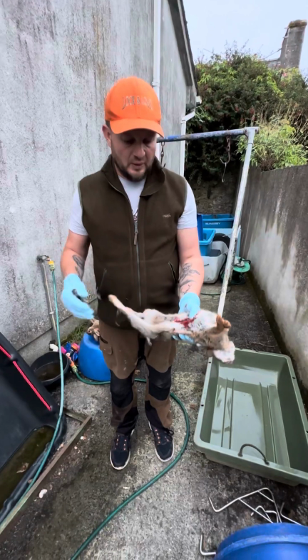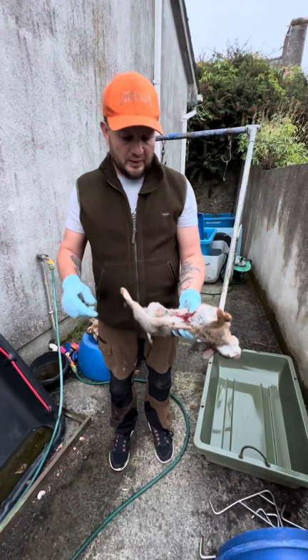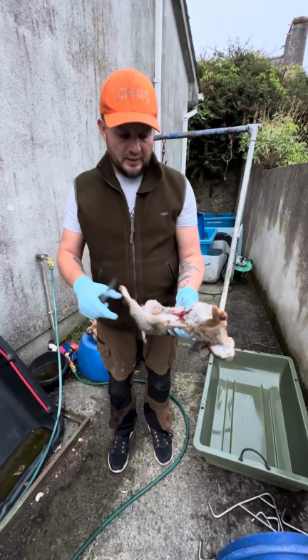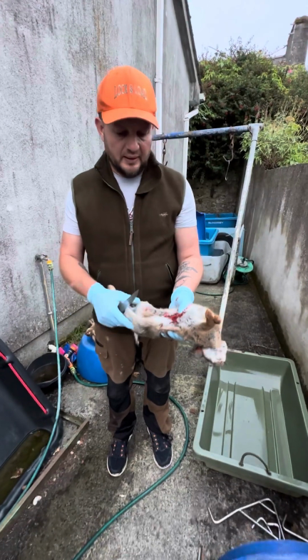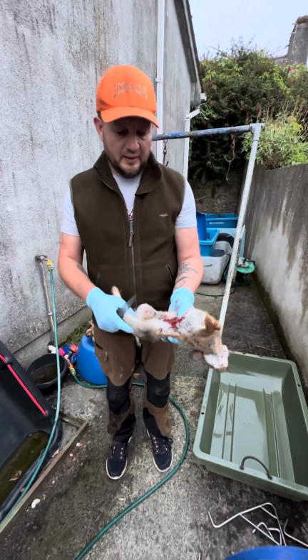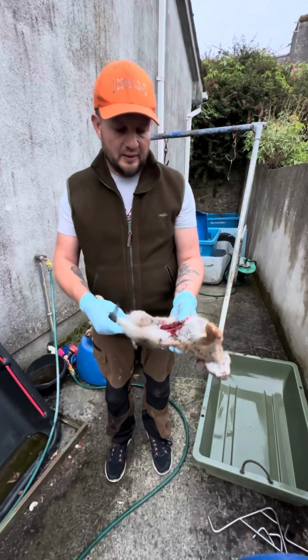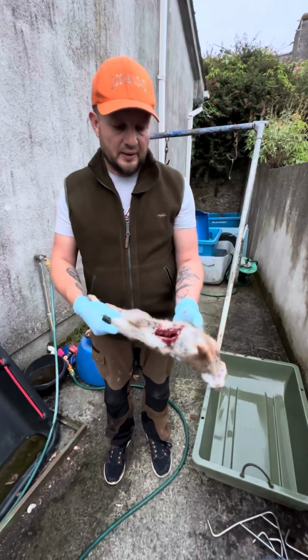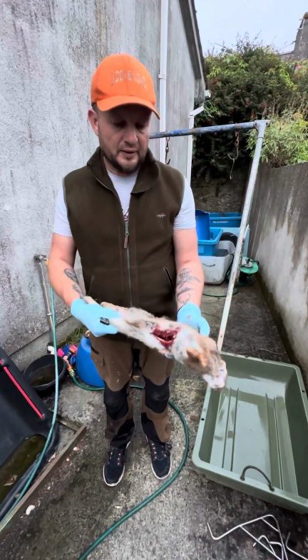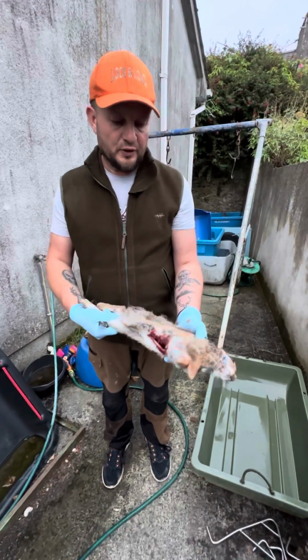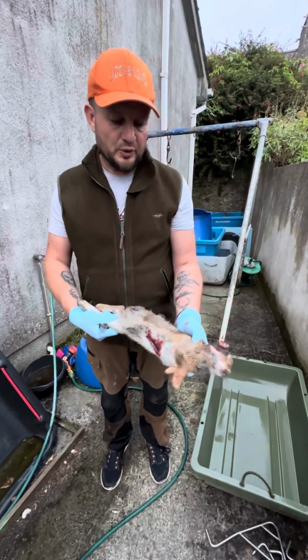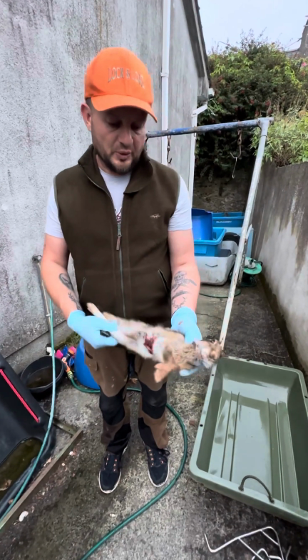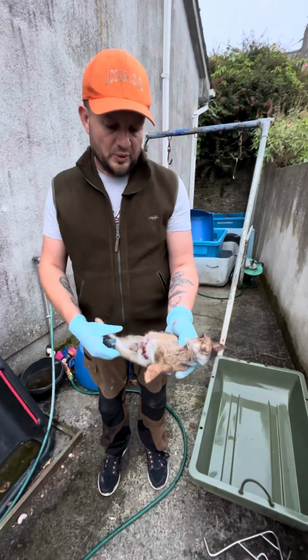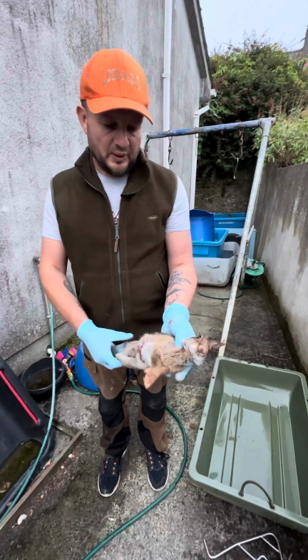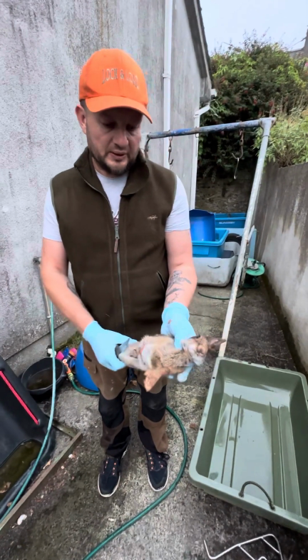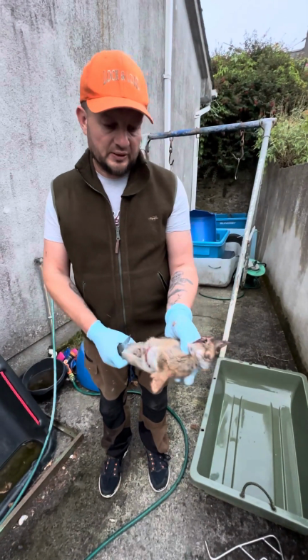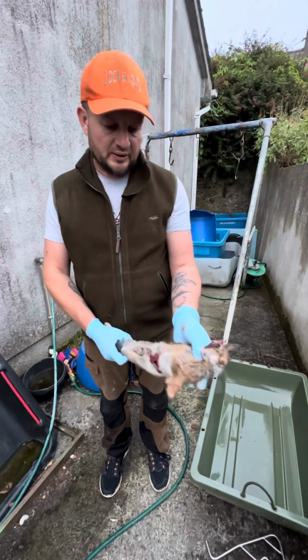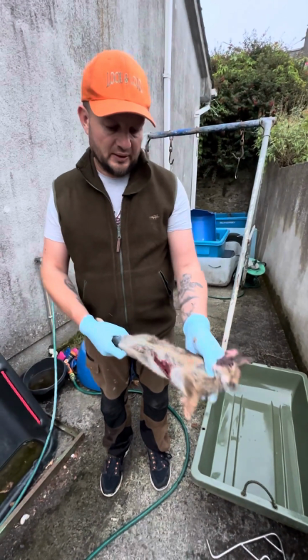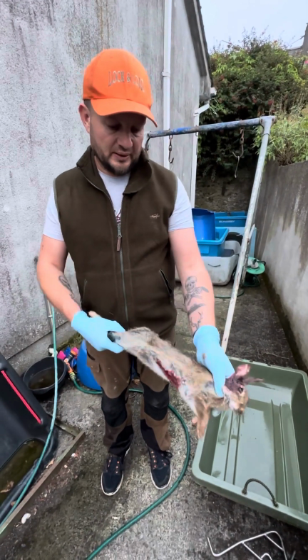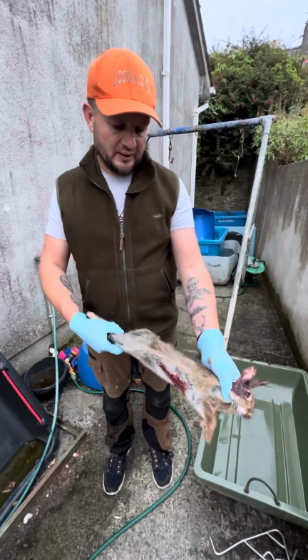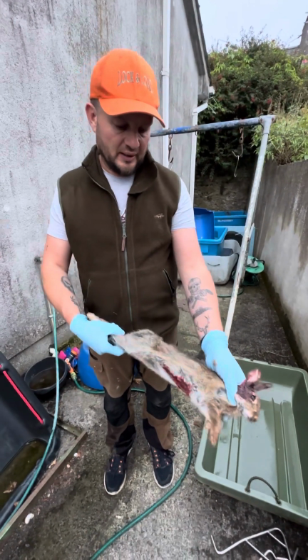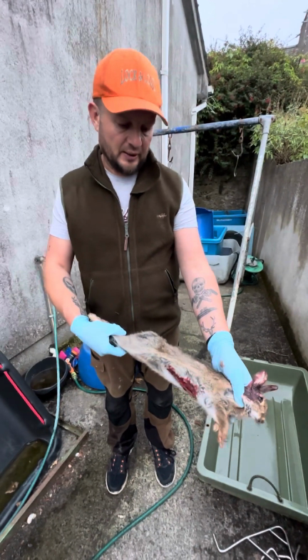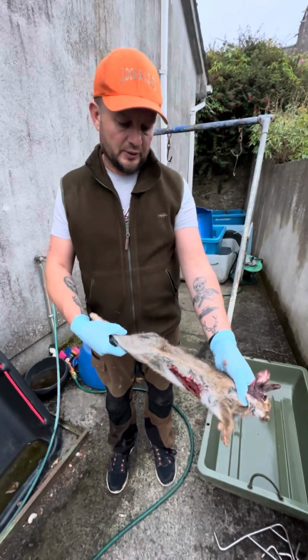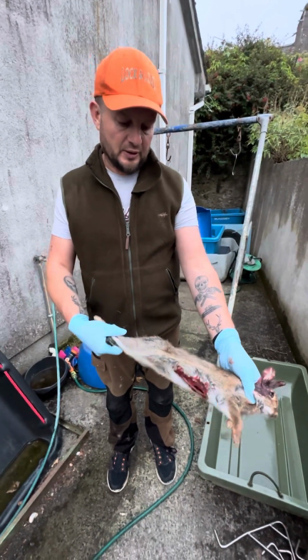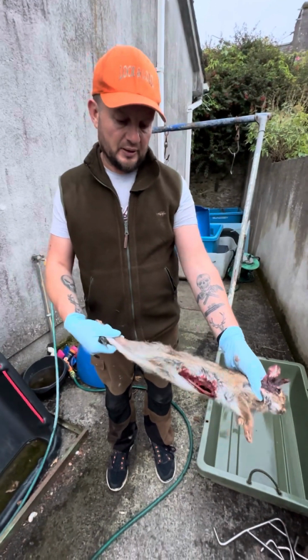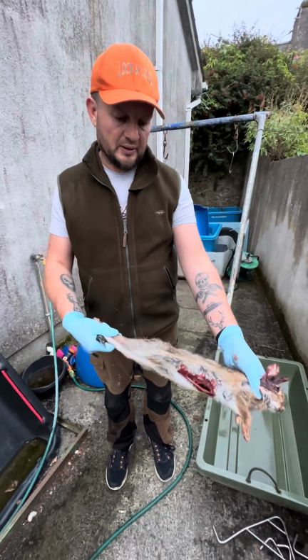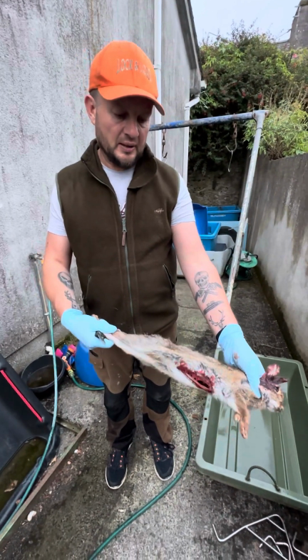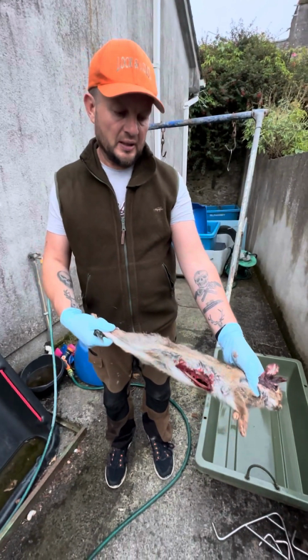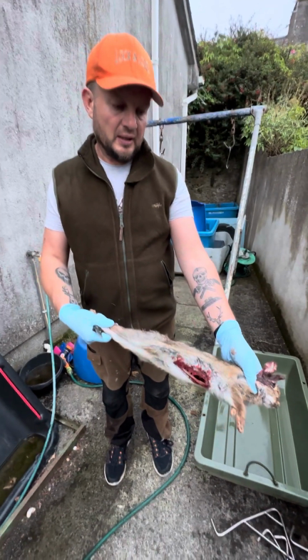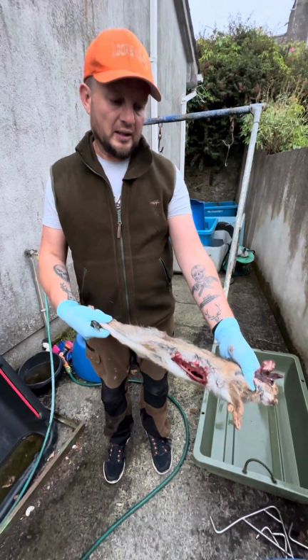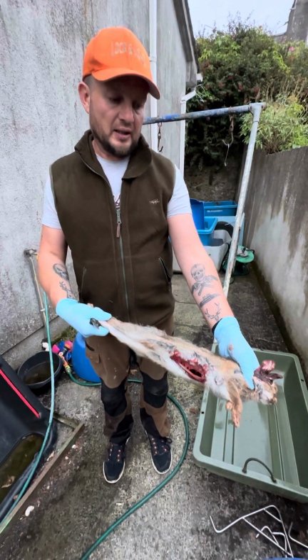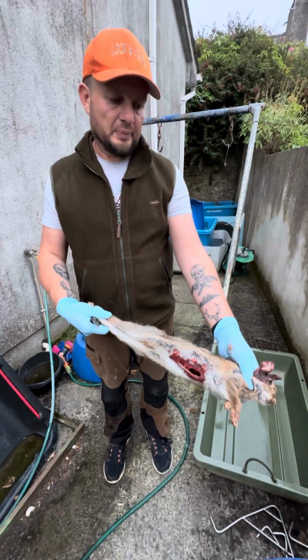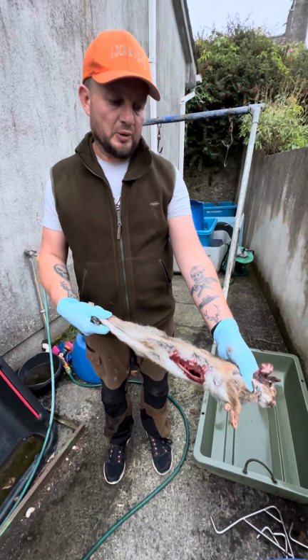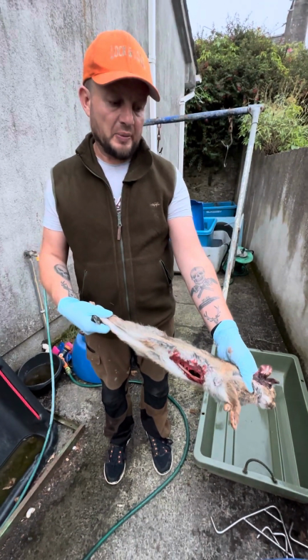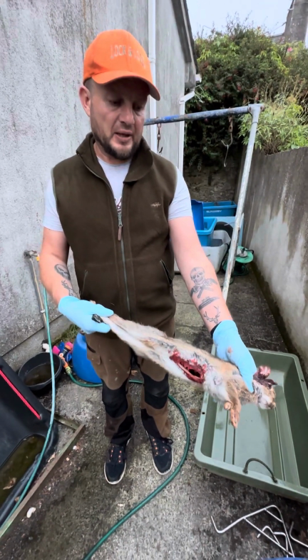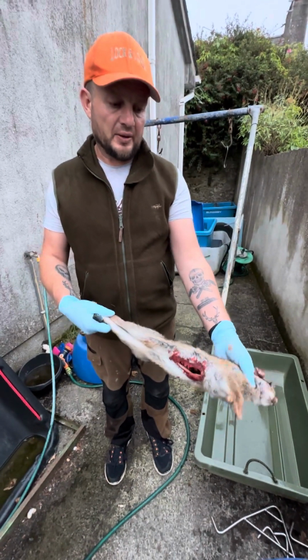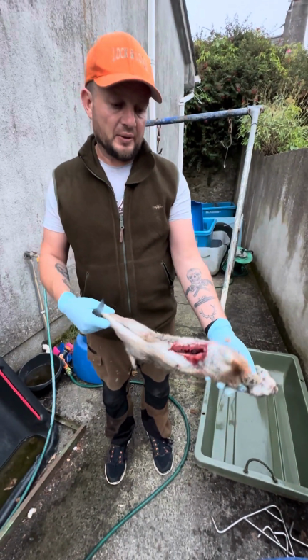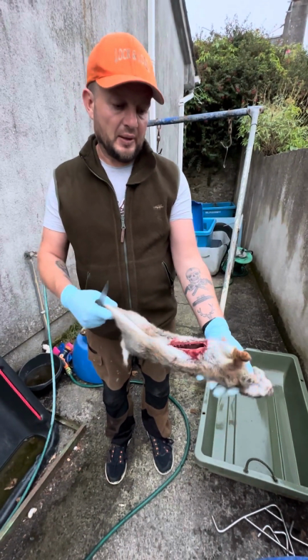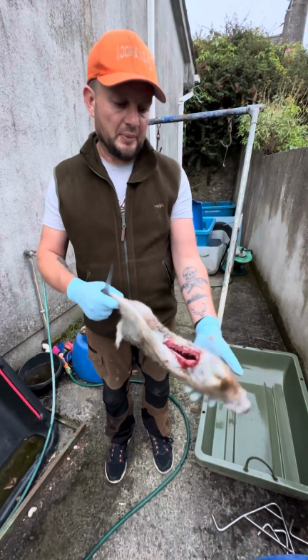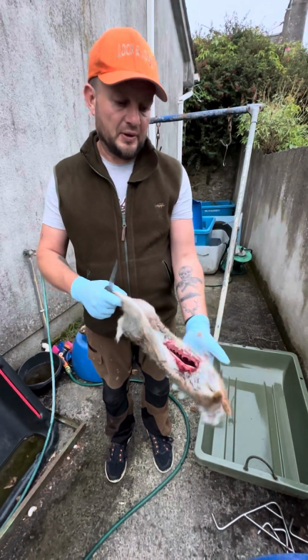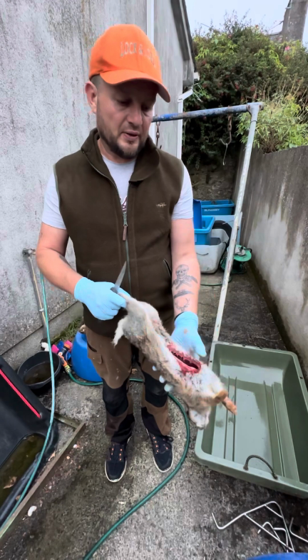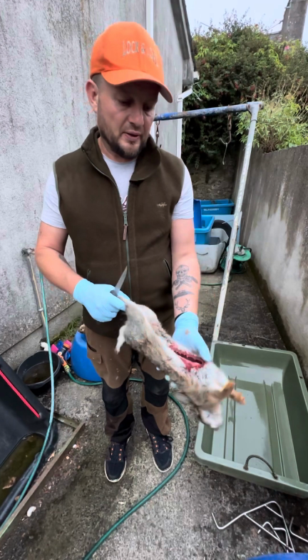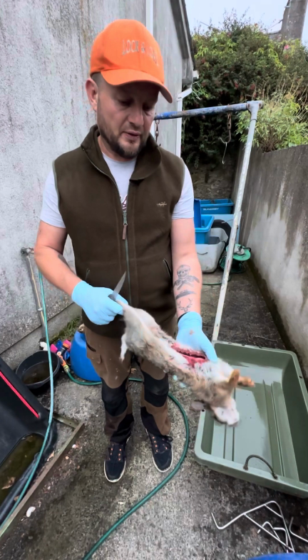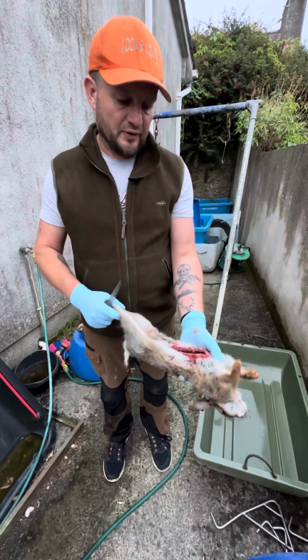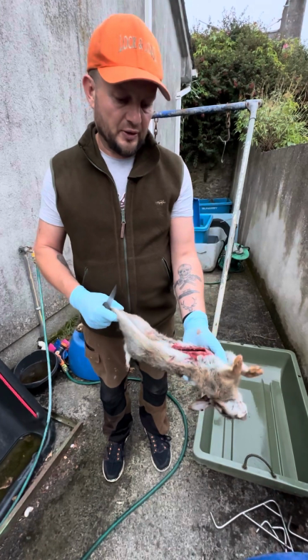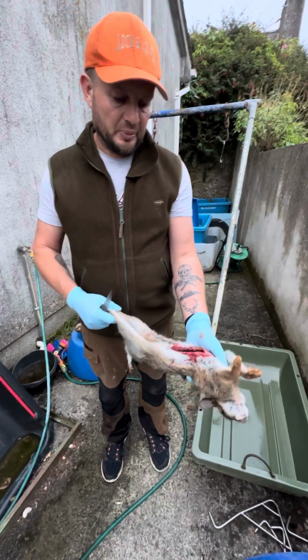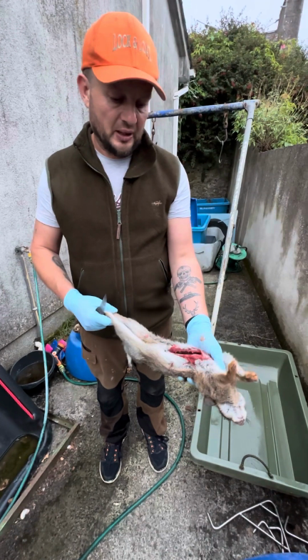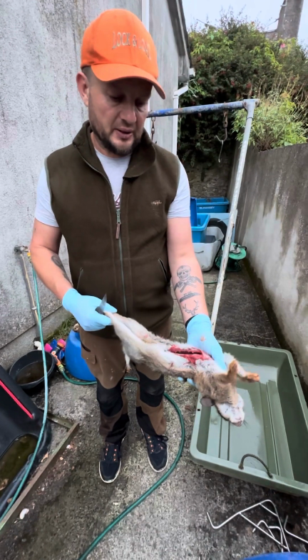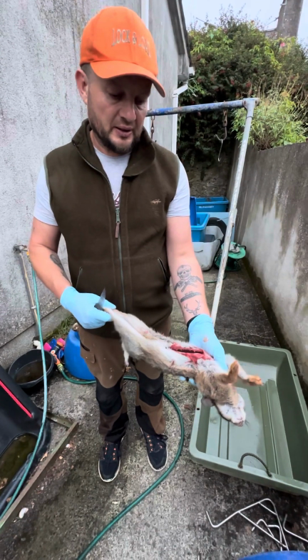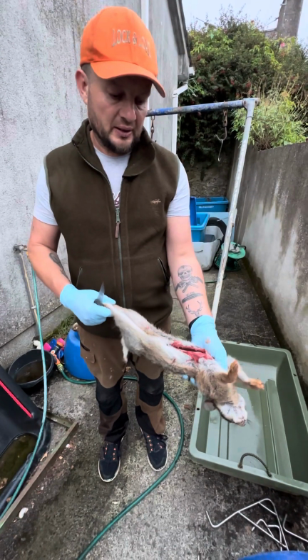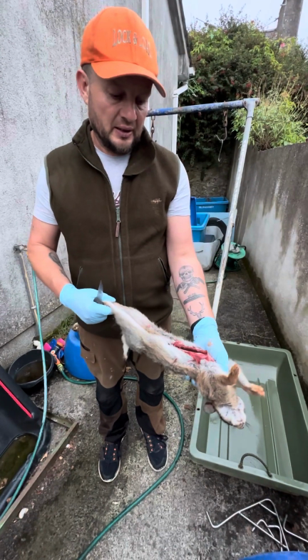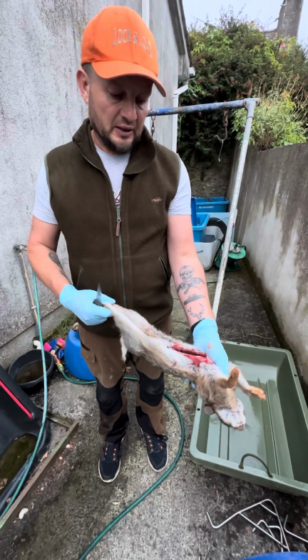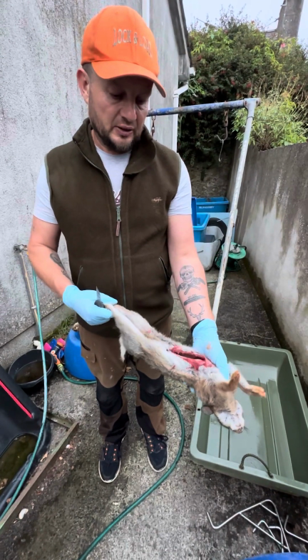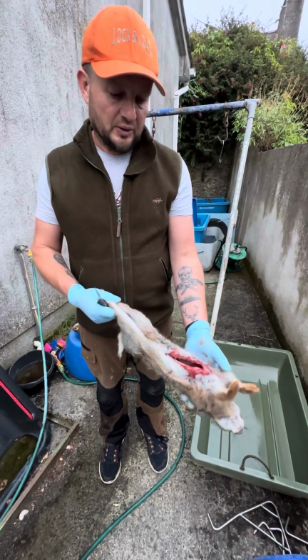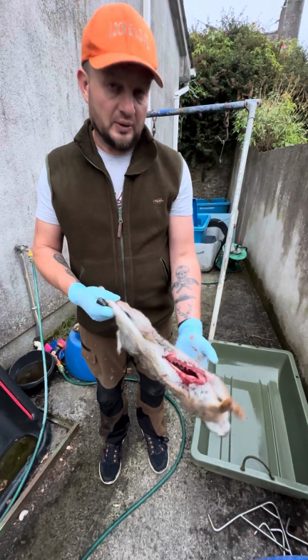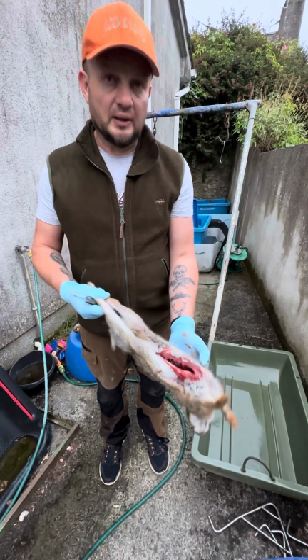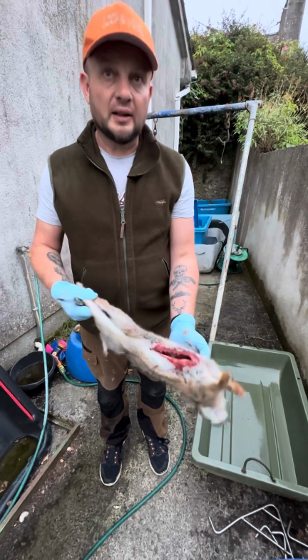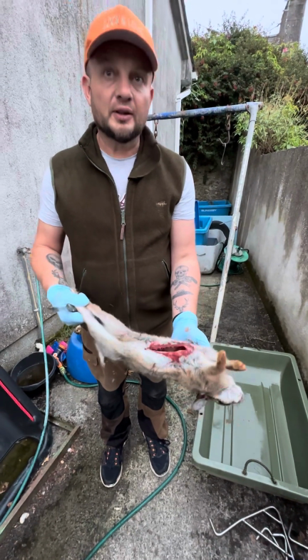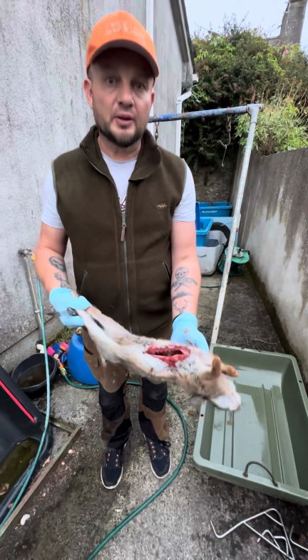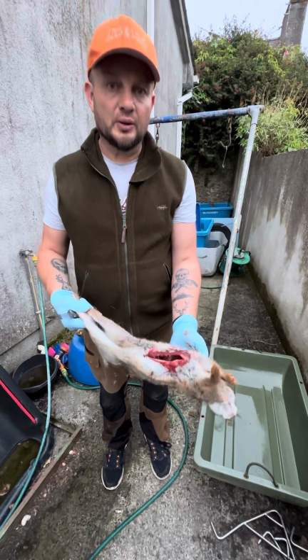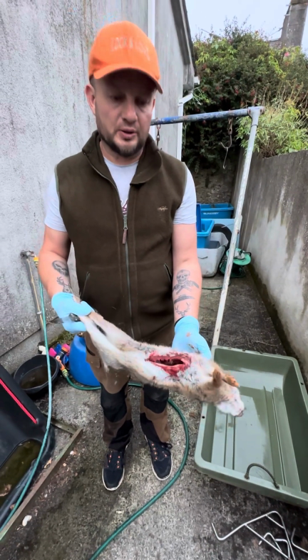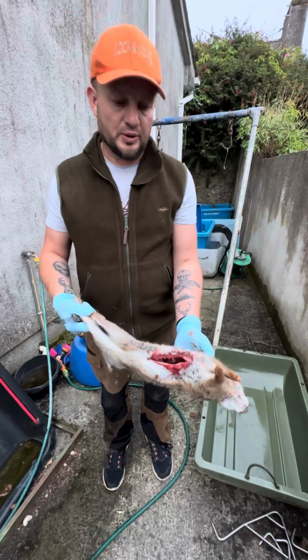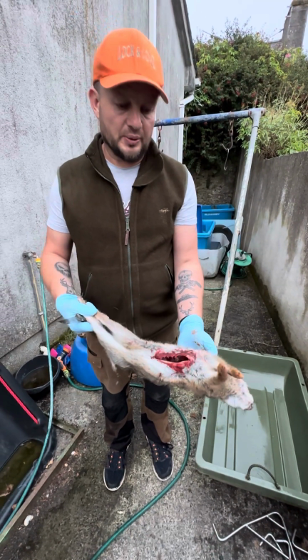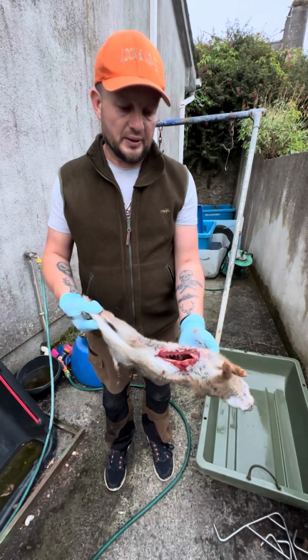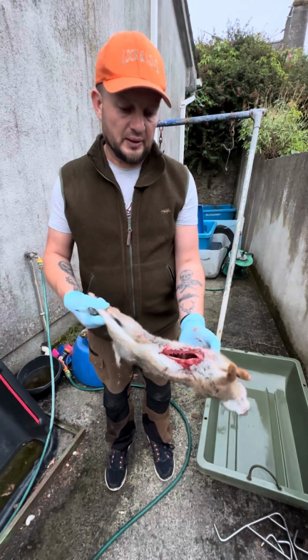I got a few requests on how to prepare a rabbit for the pot, so I'm going to go through it now.